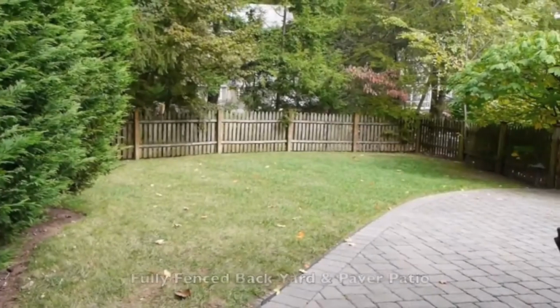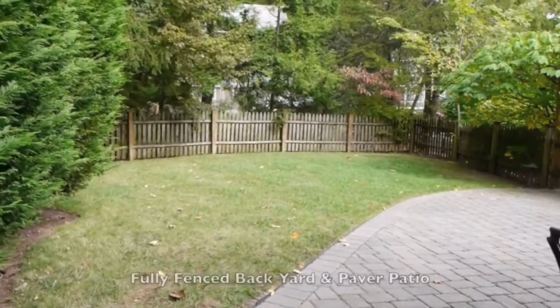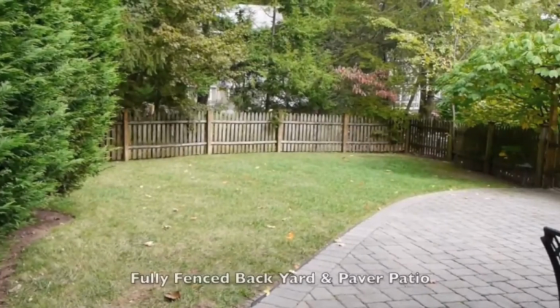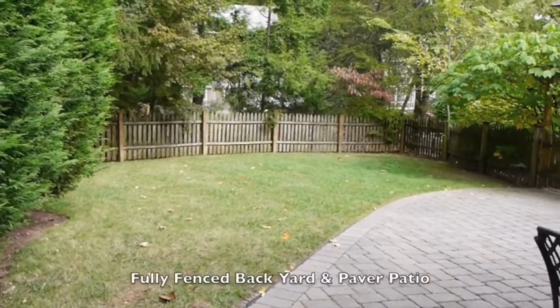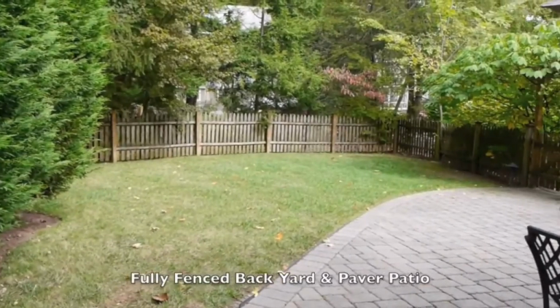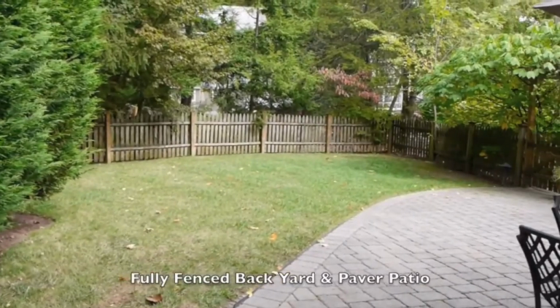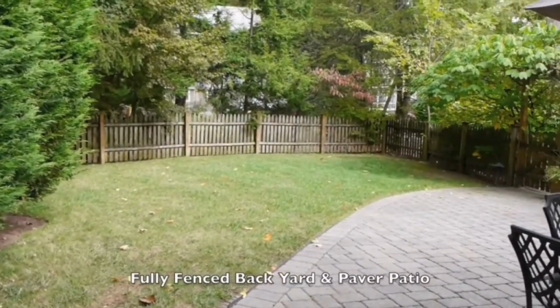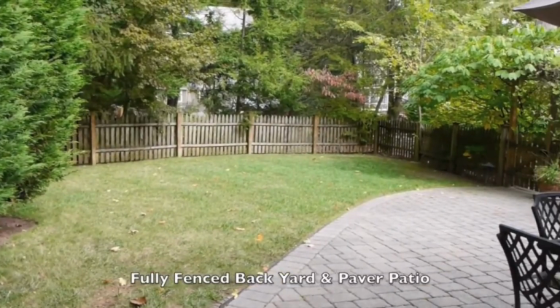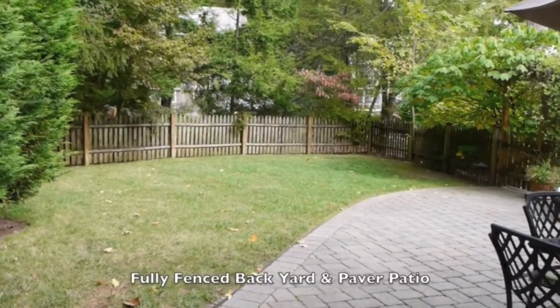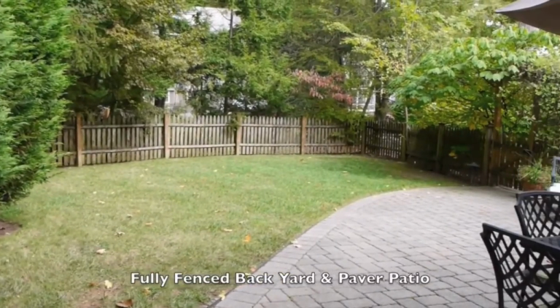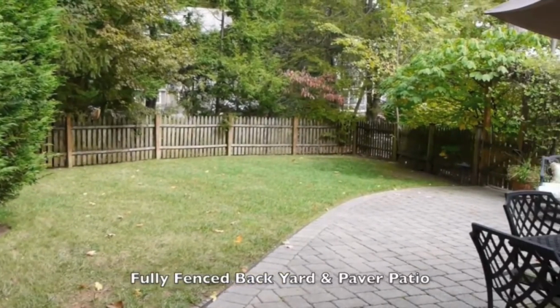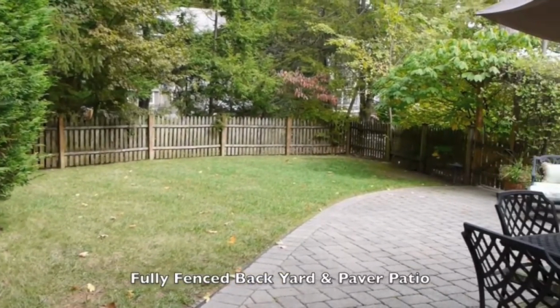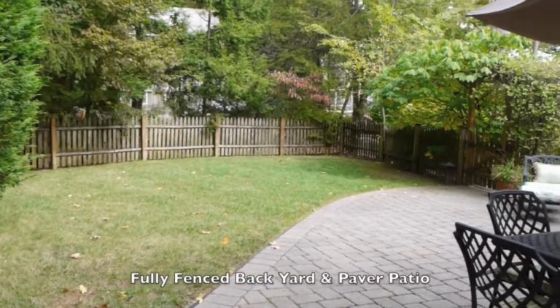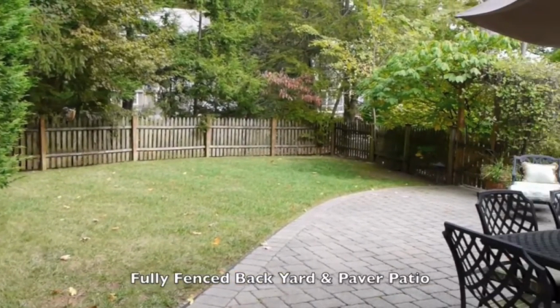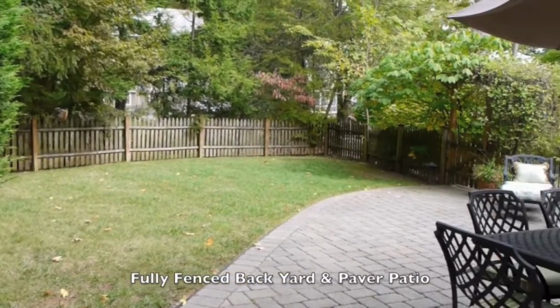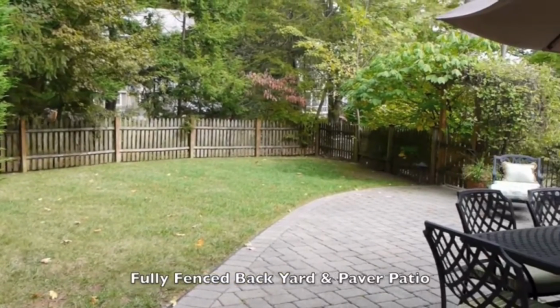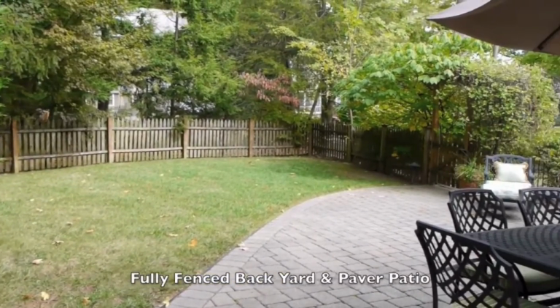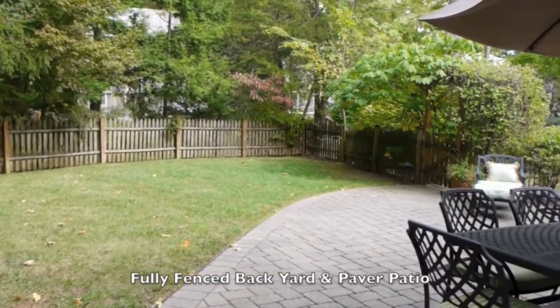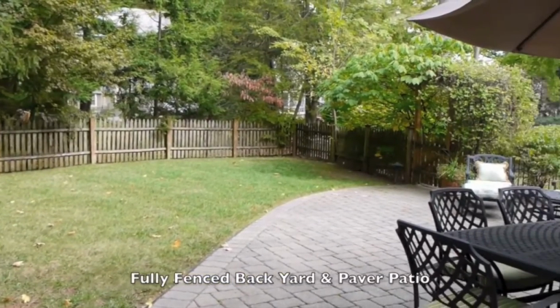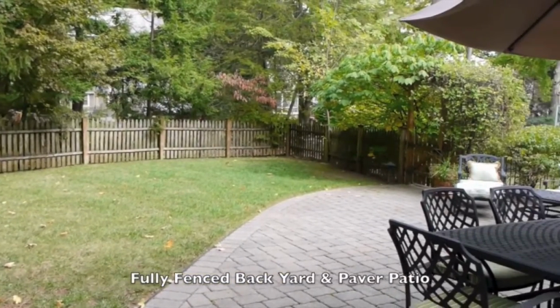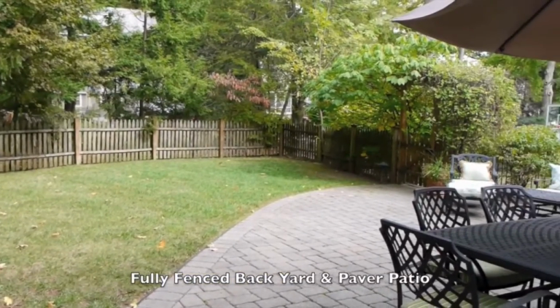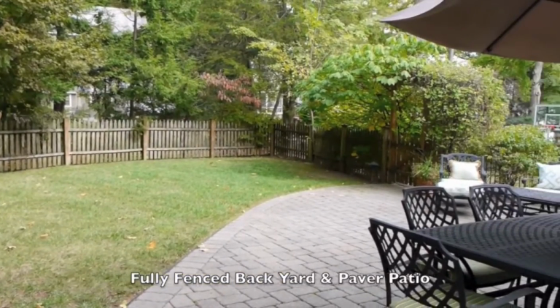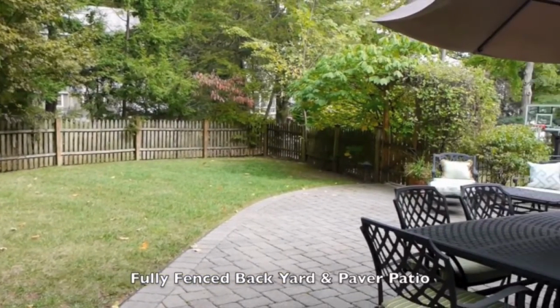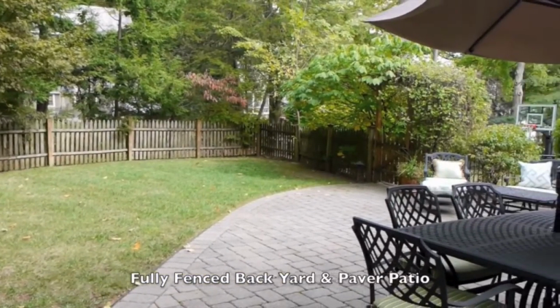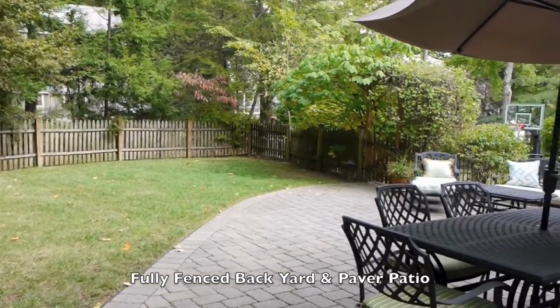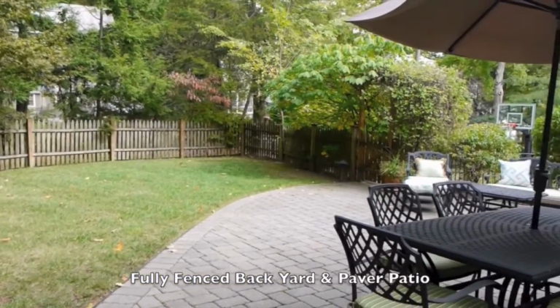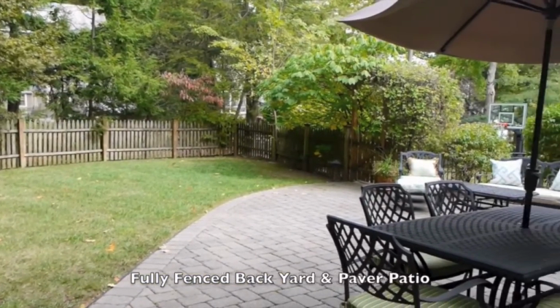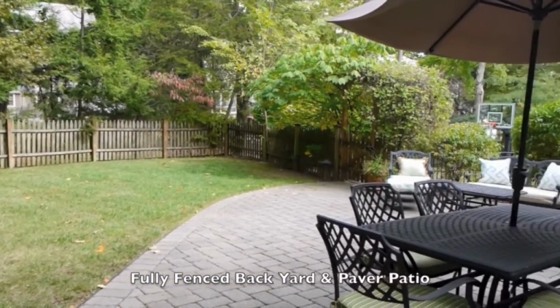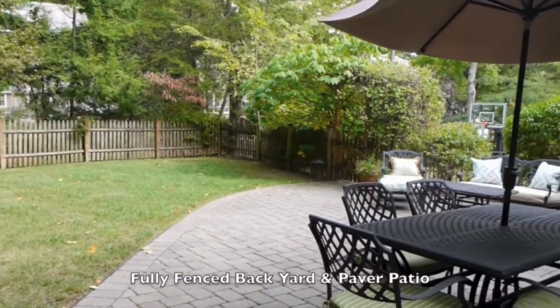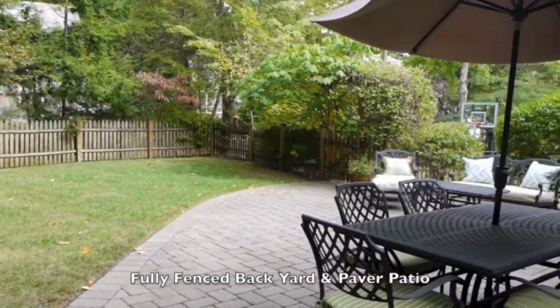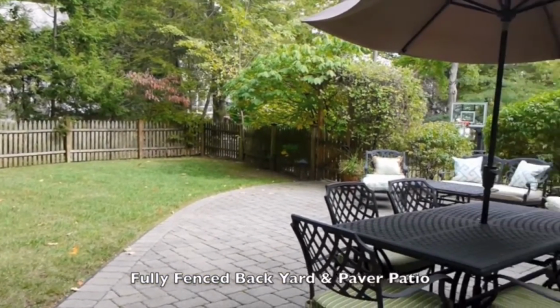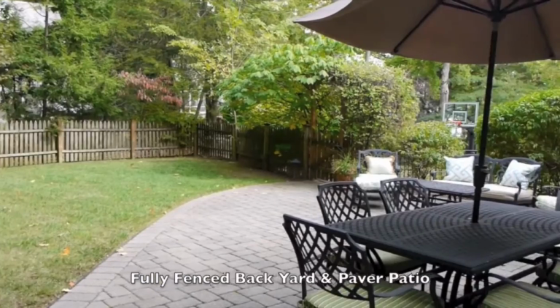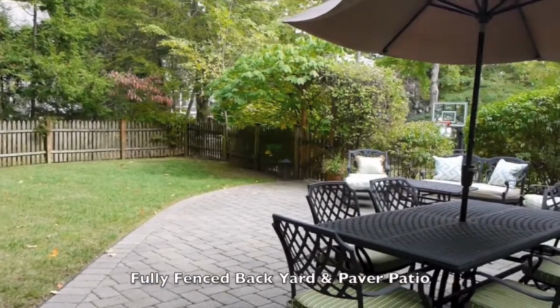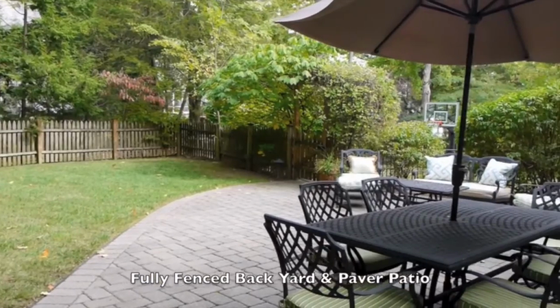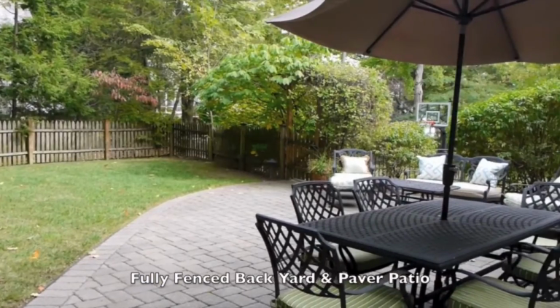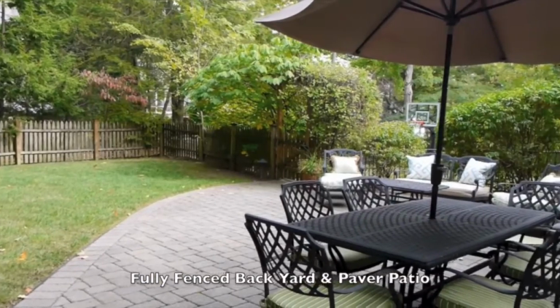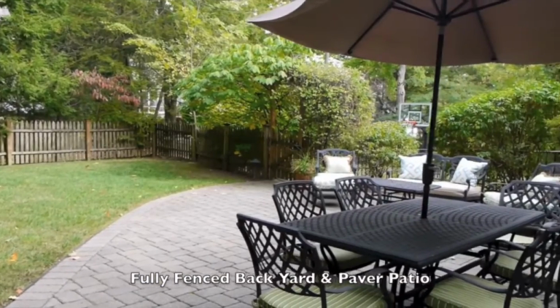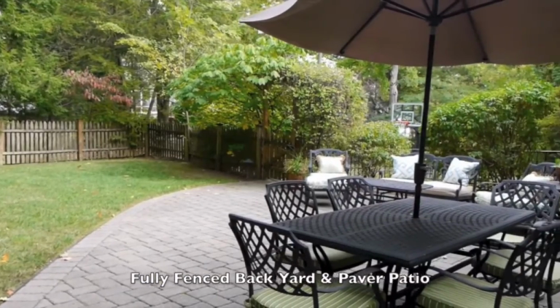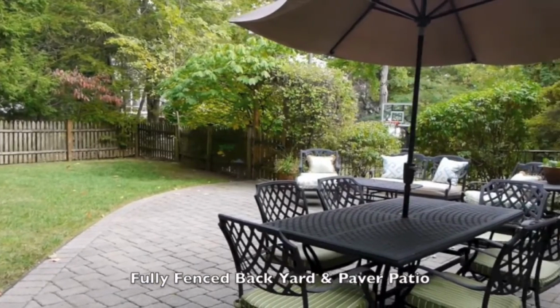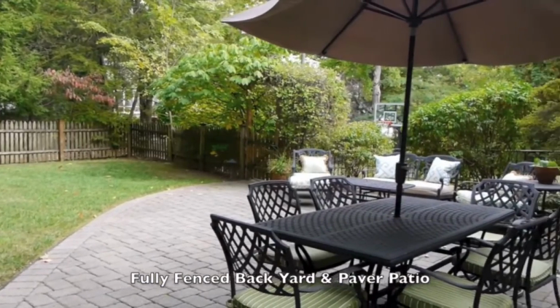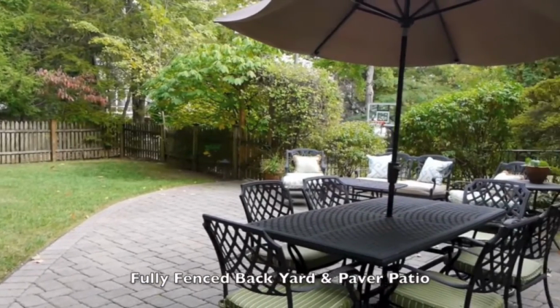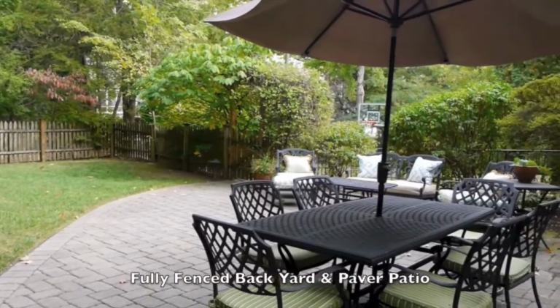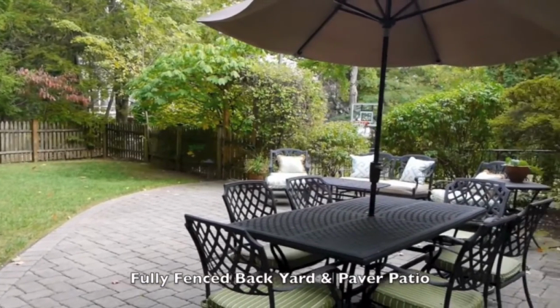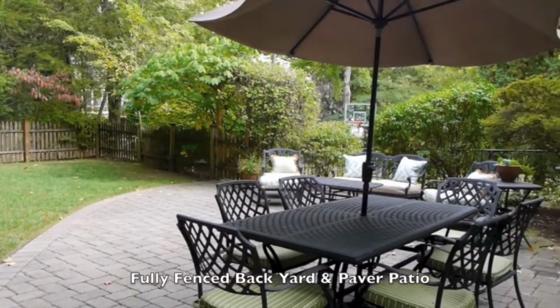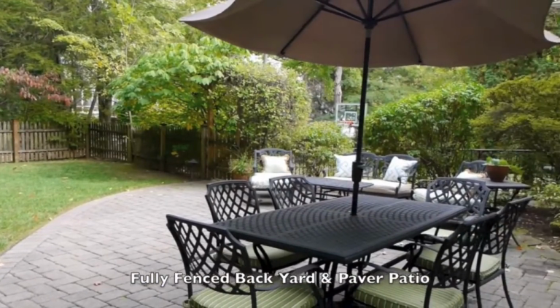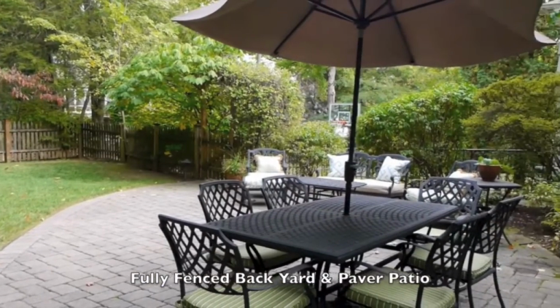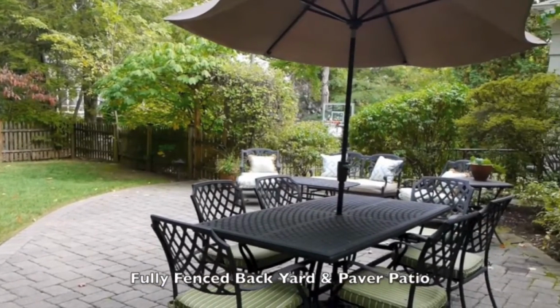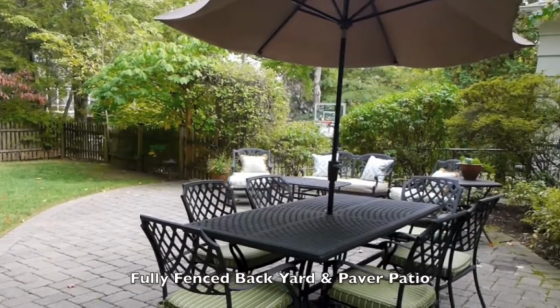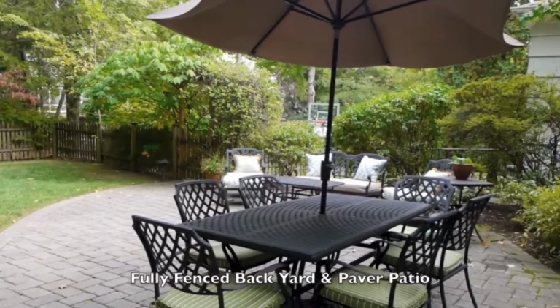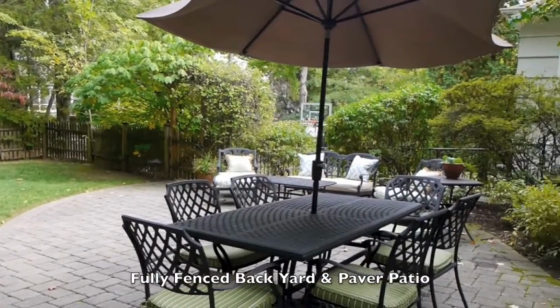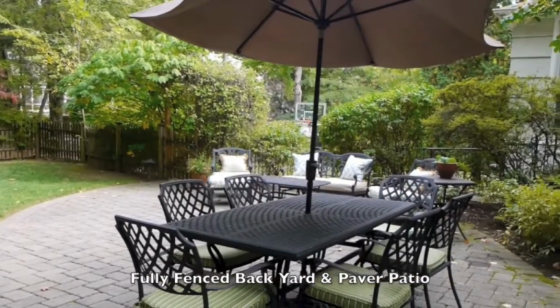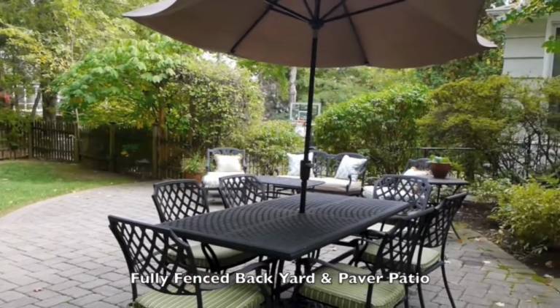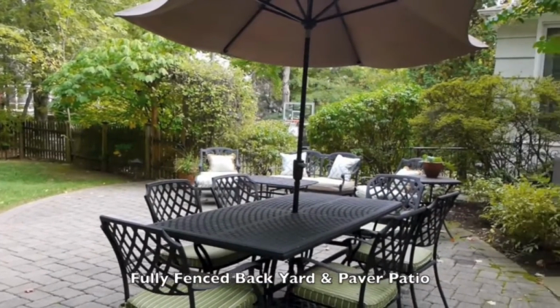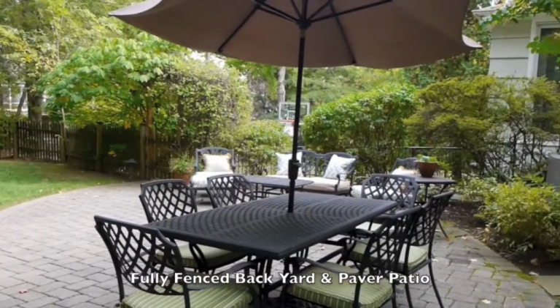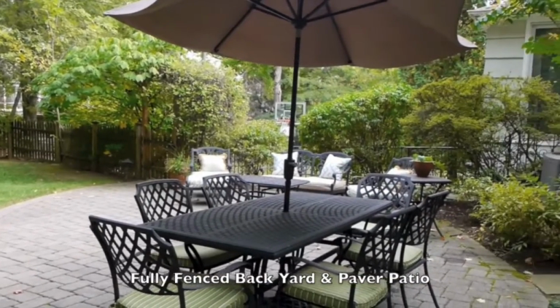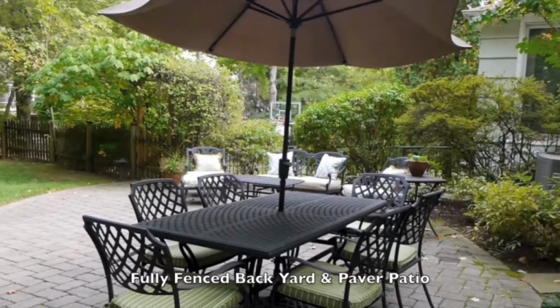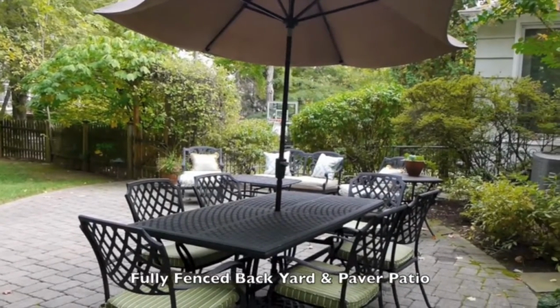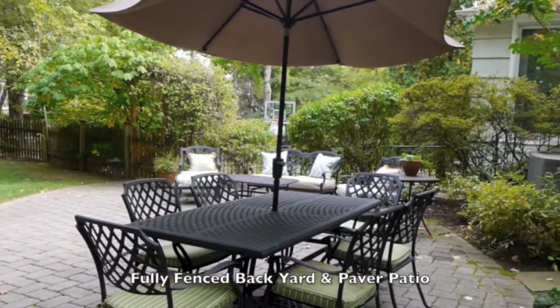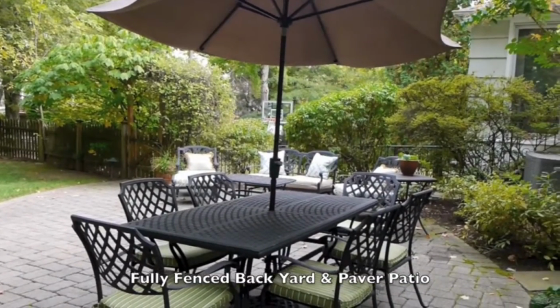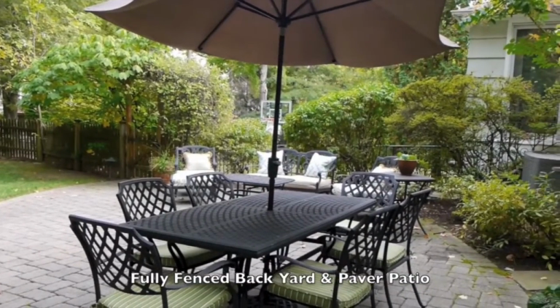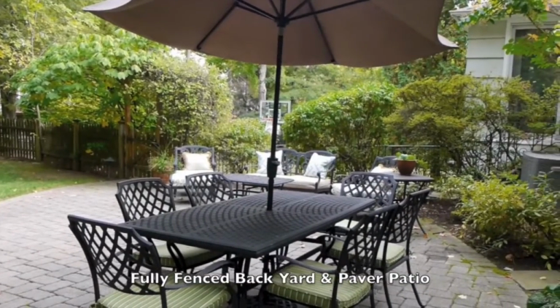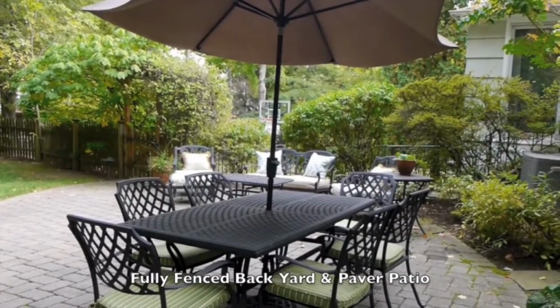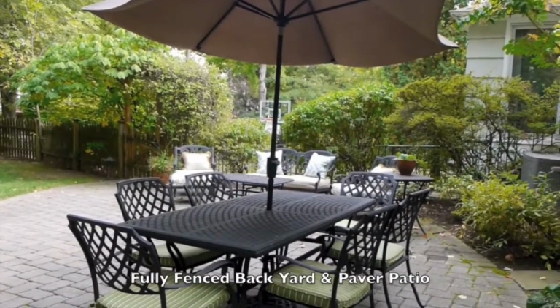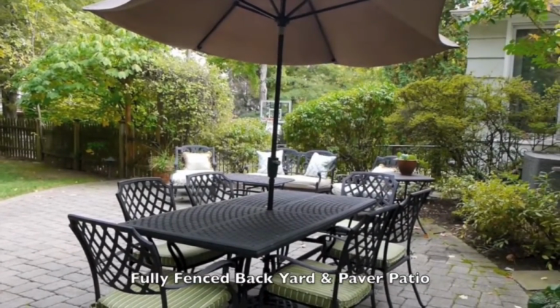Outside, relax or entertain on your wrap-around paver patio with gas grill and fully fenced backyard.